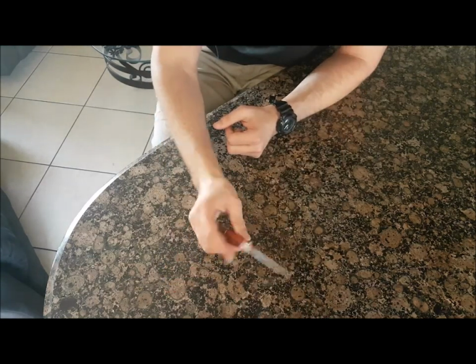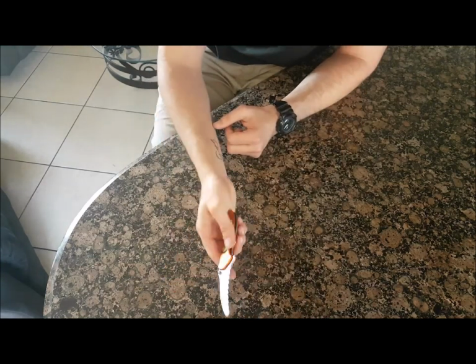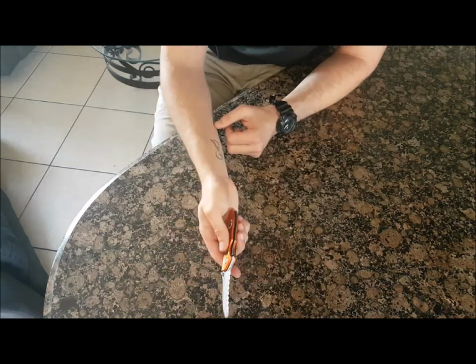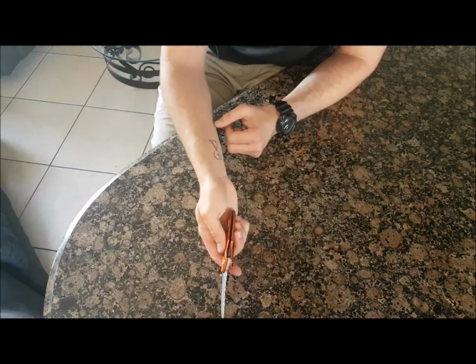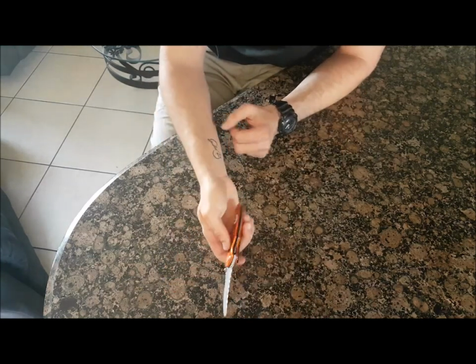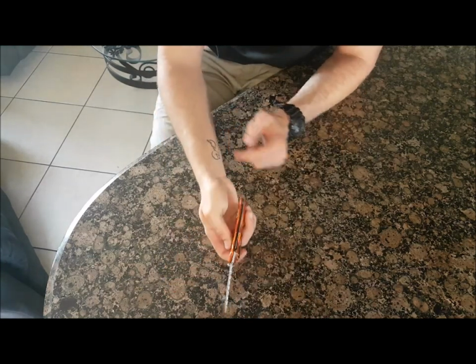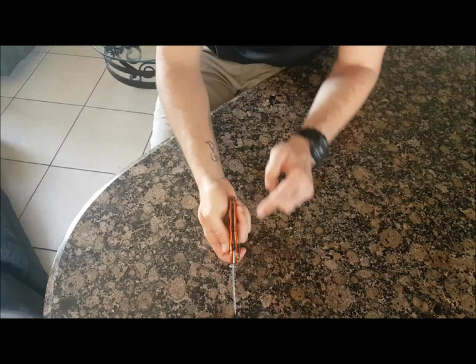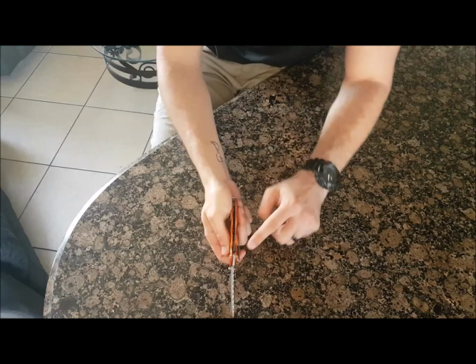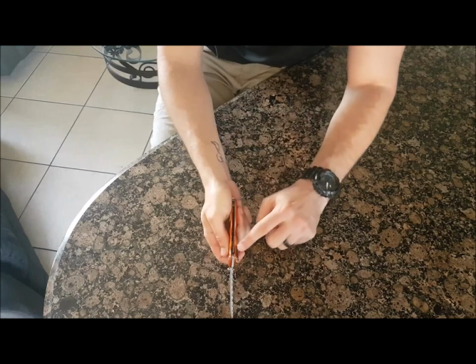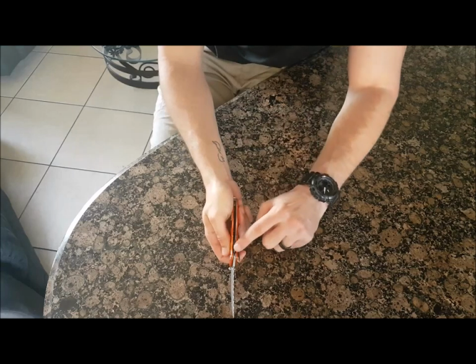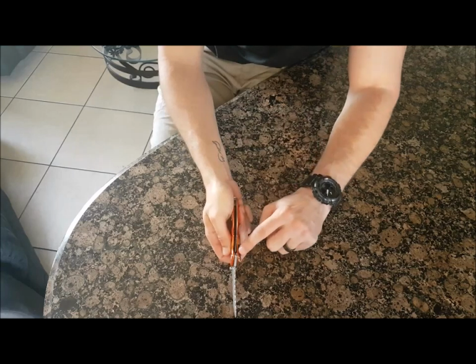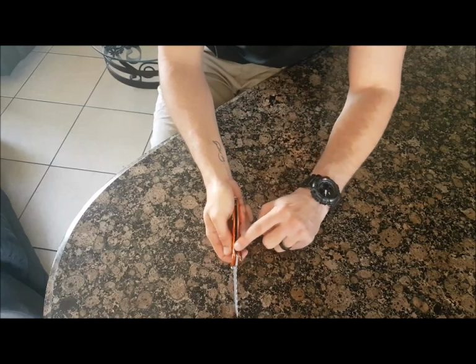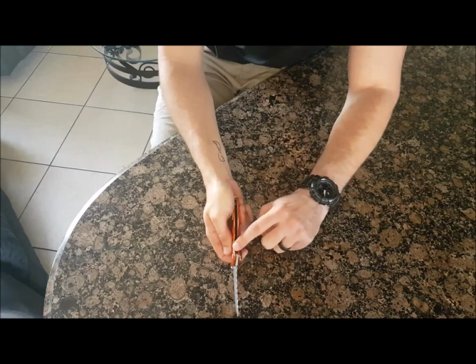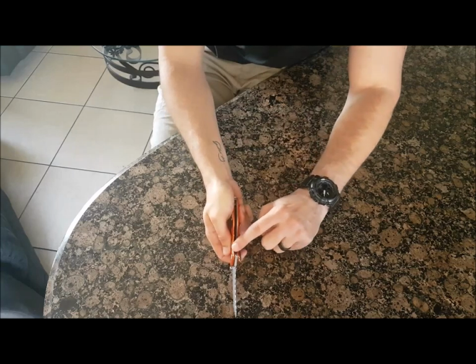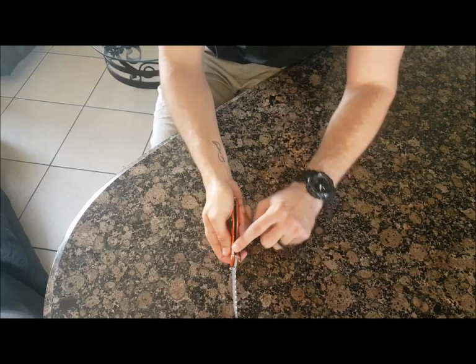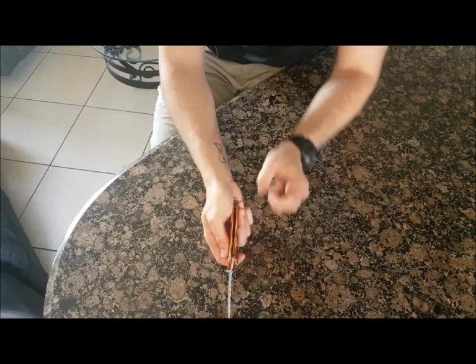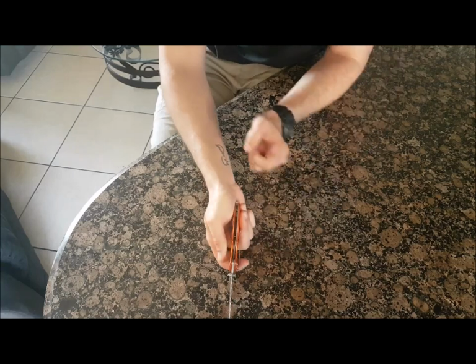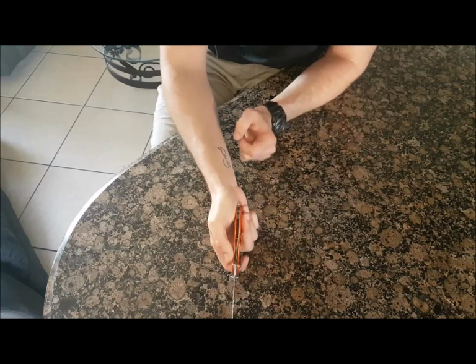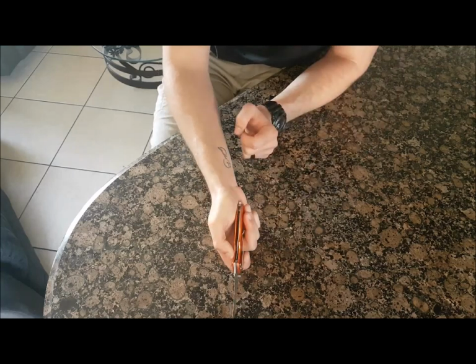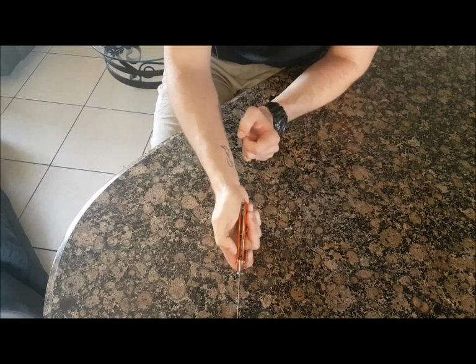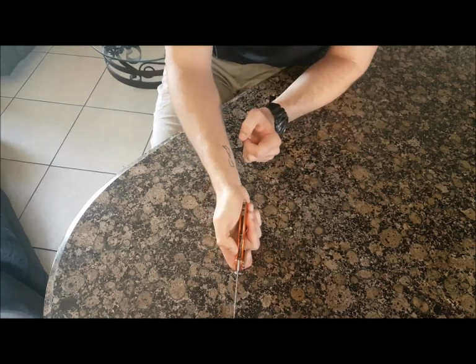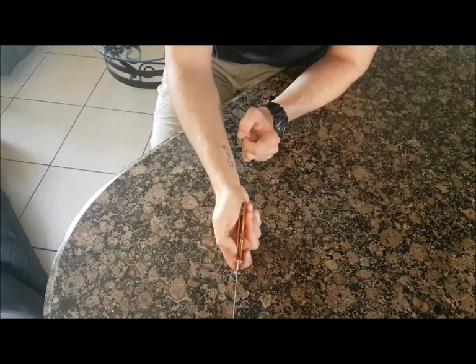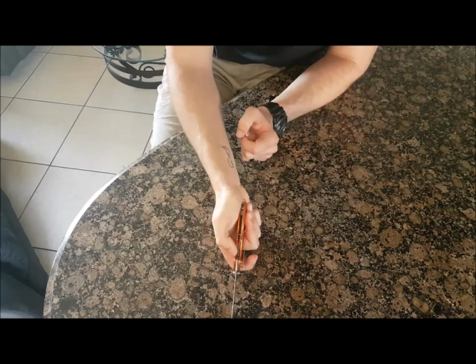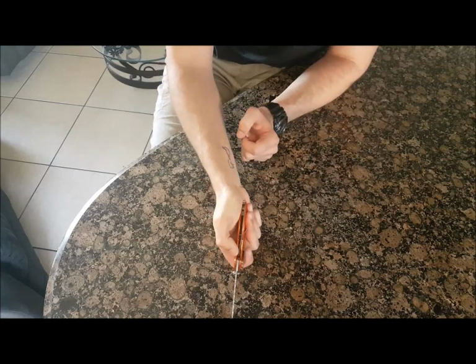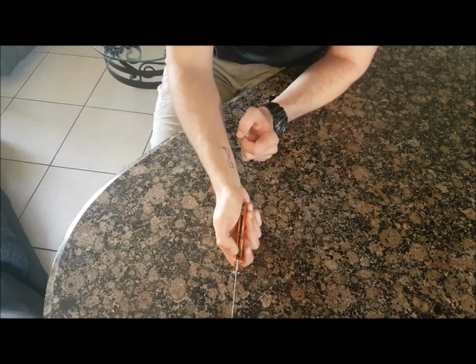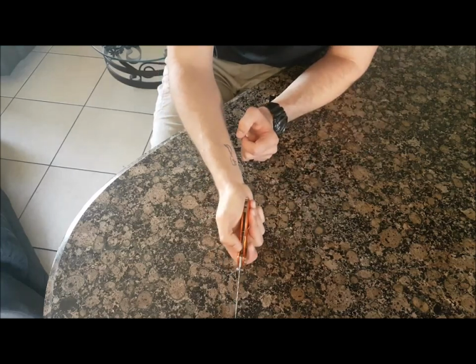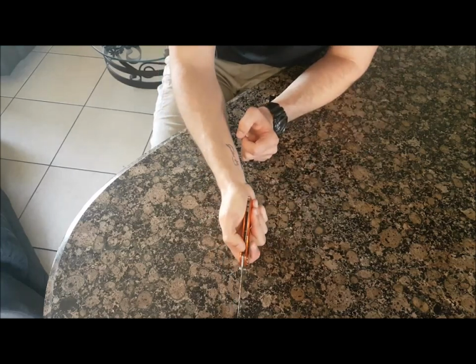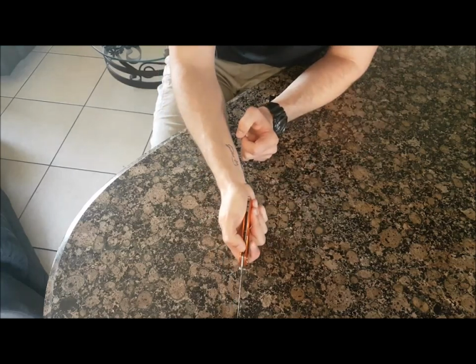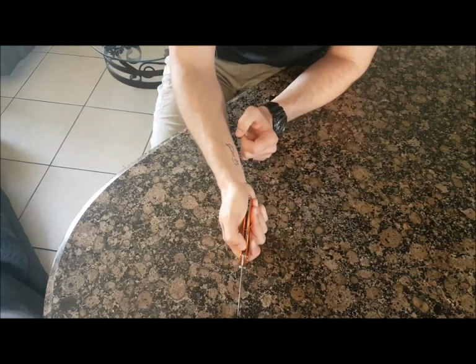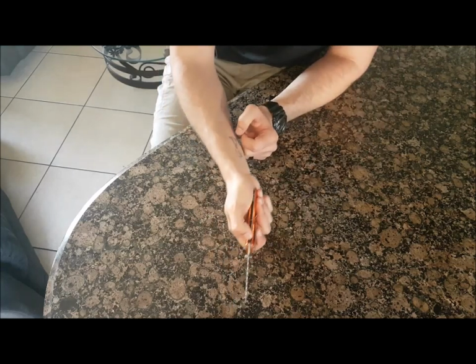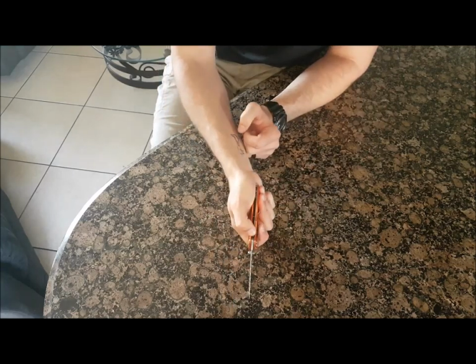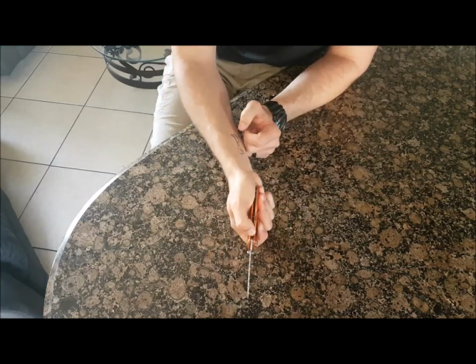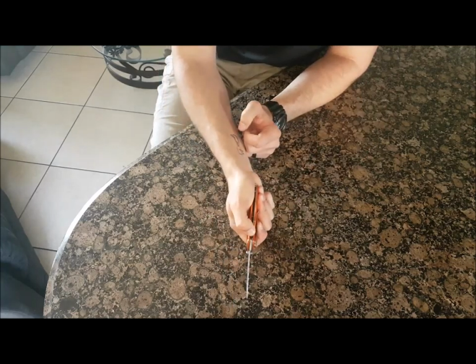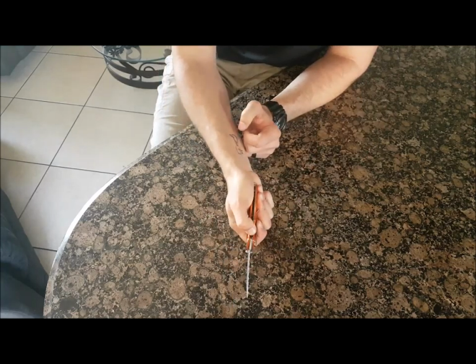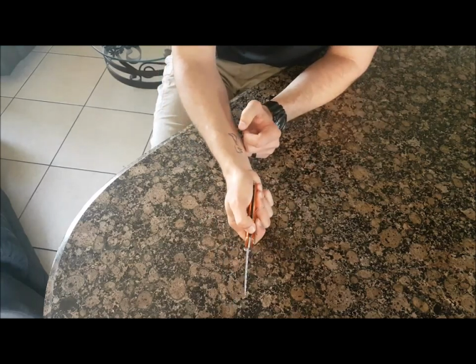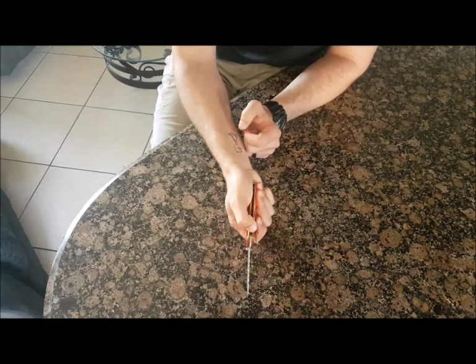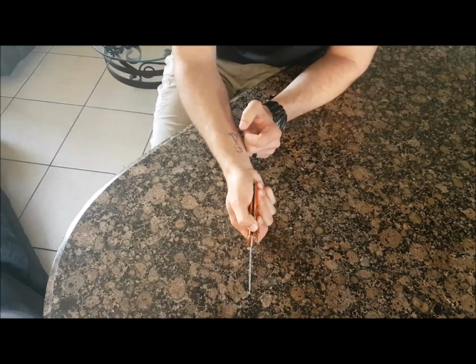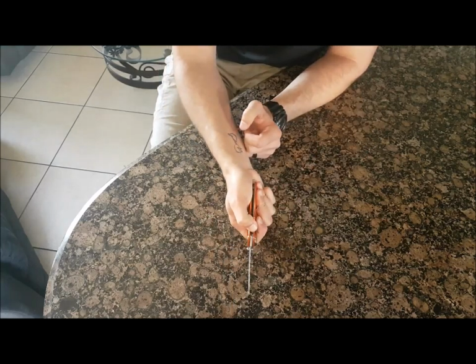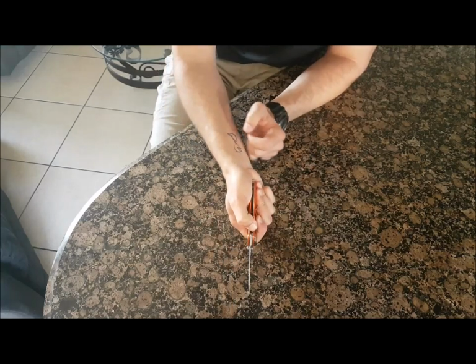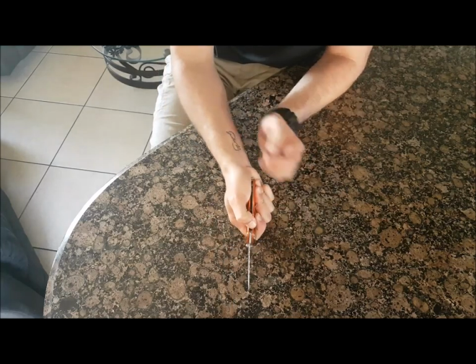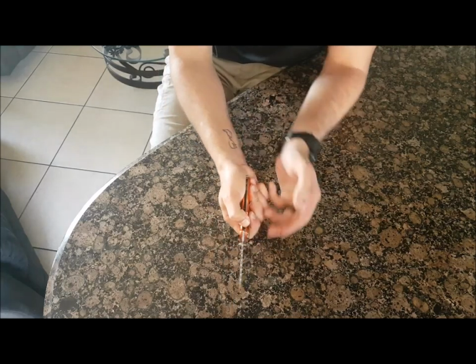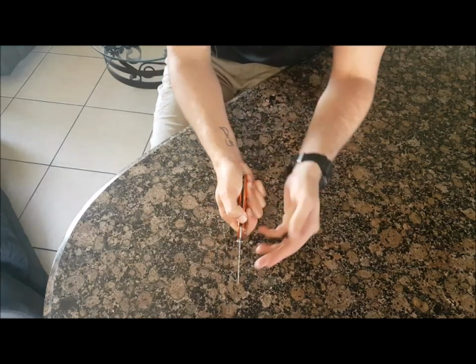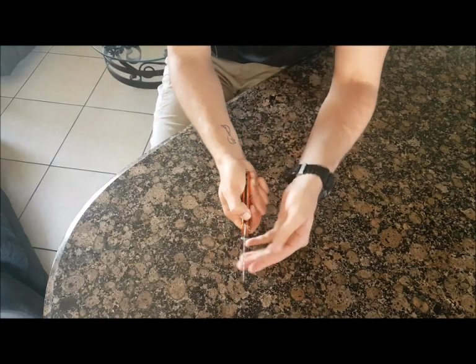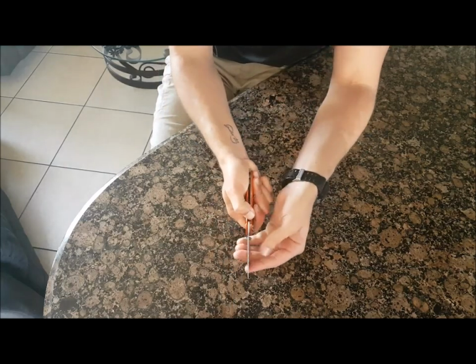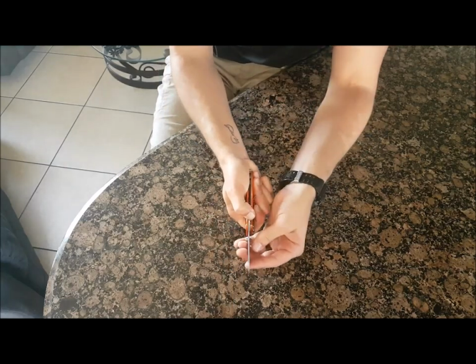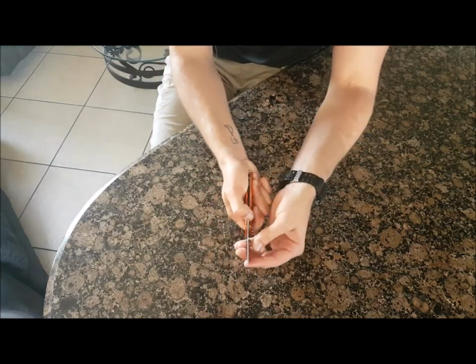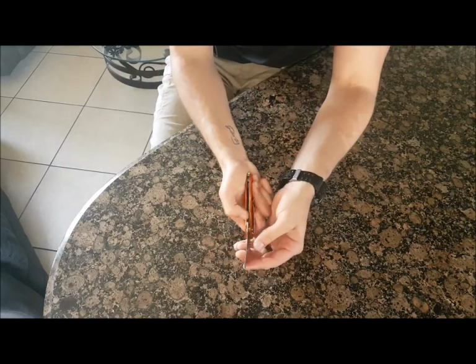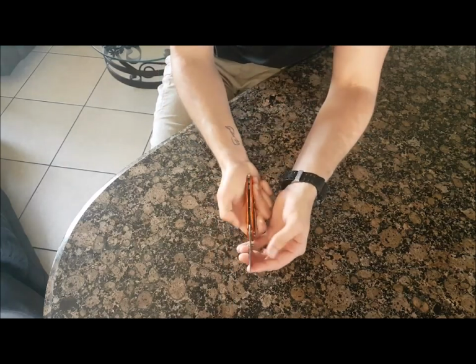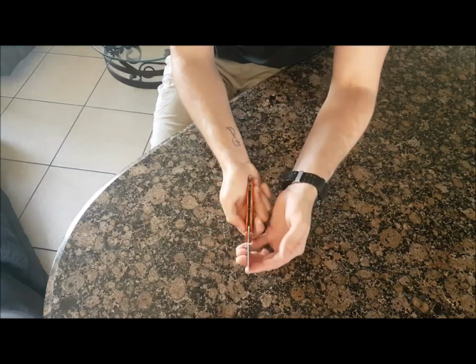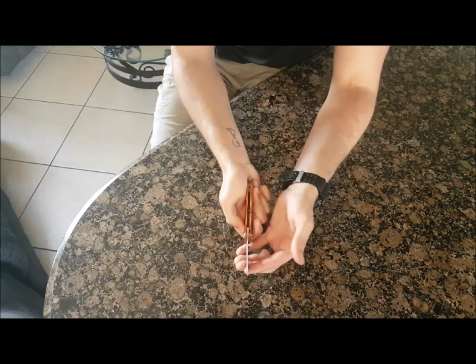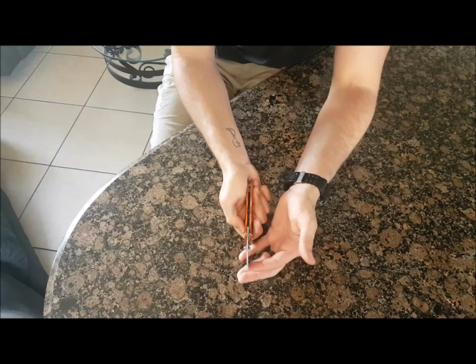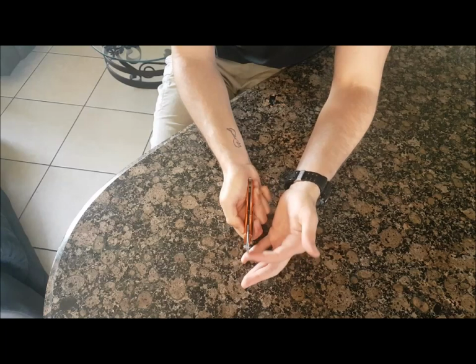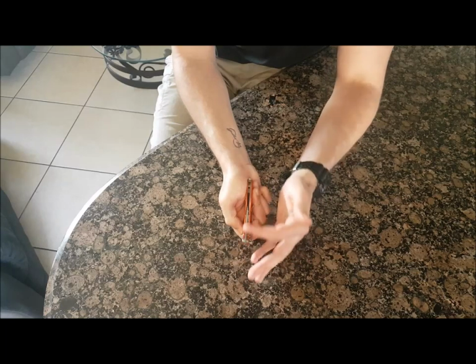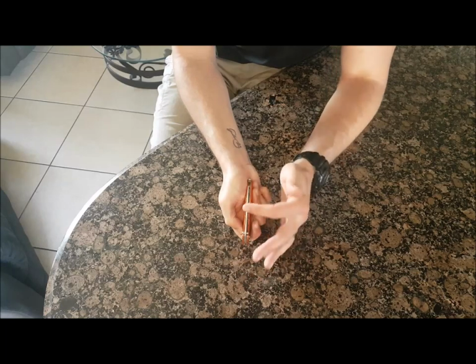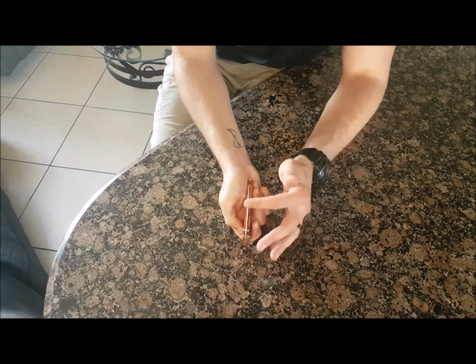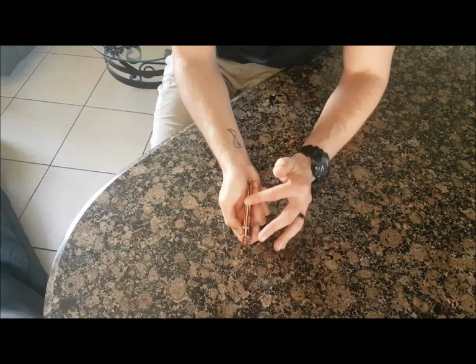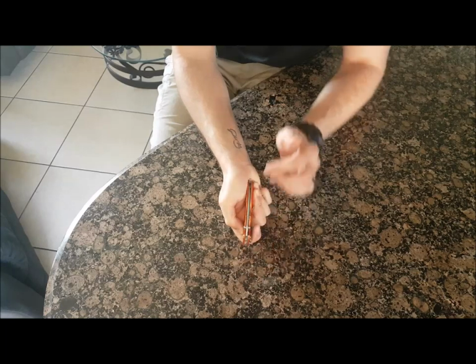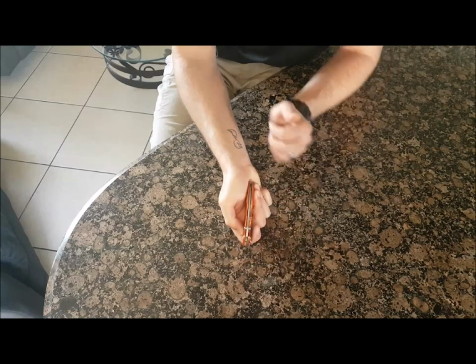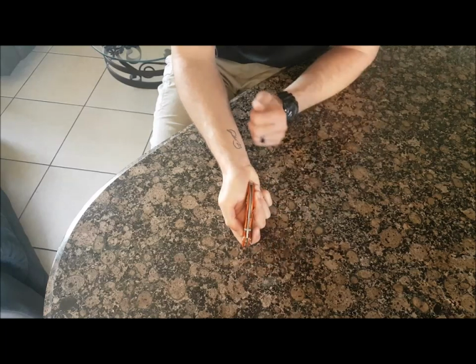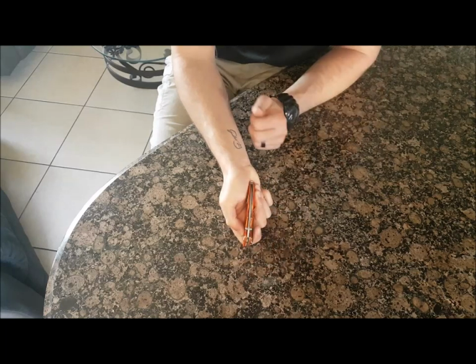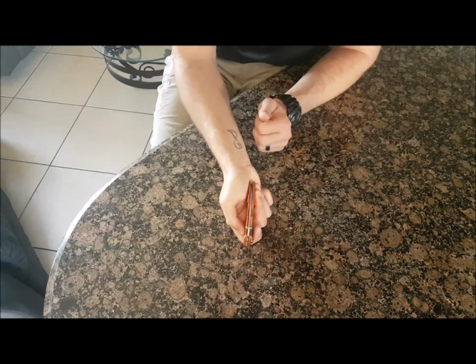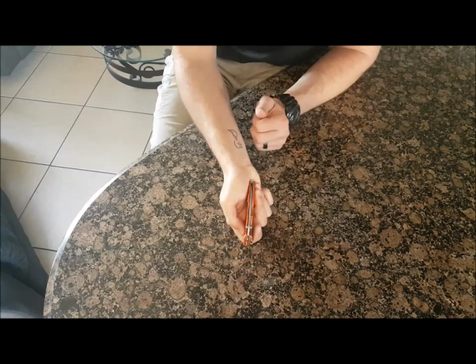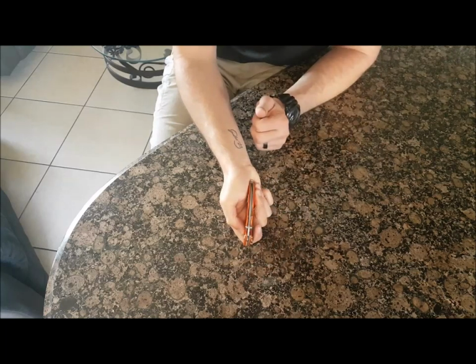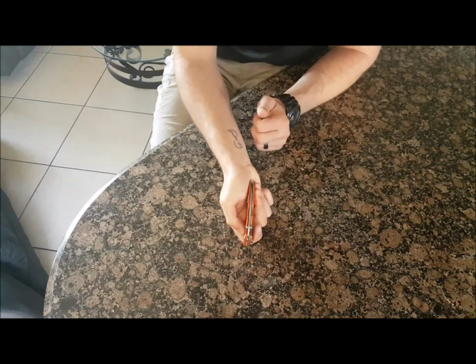To close, you've got a linear lock — simply bringing it over like that and folding it down.